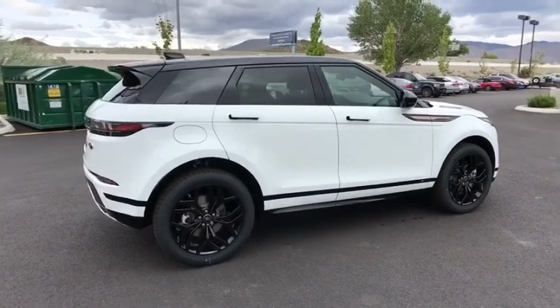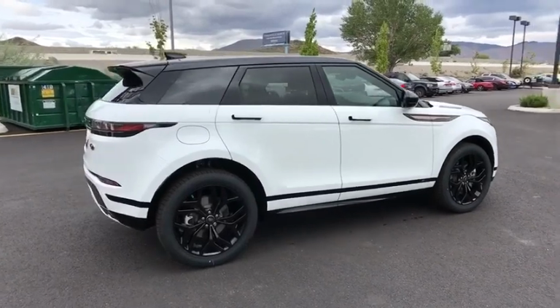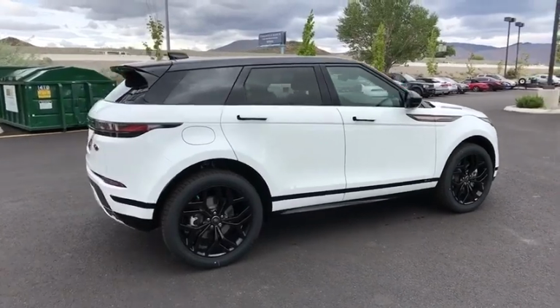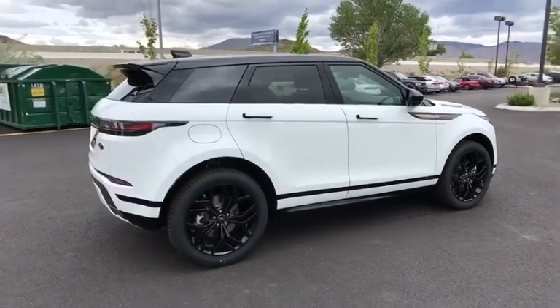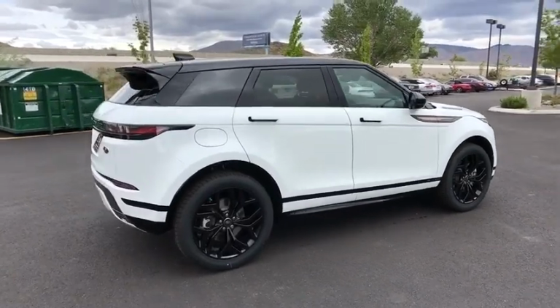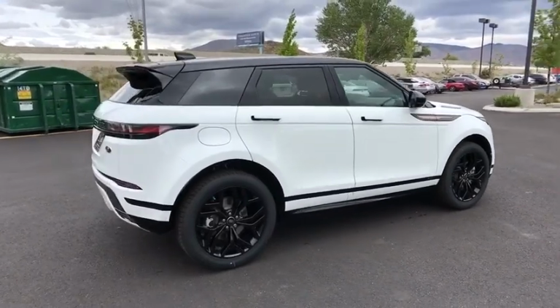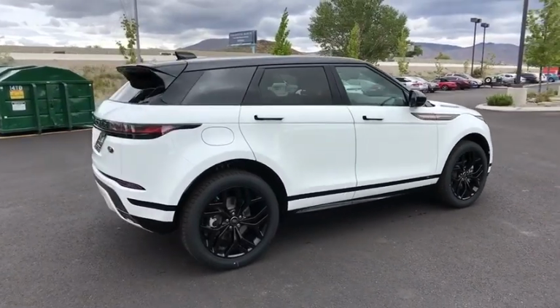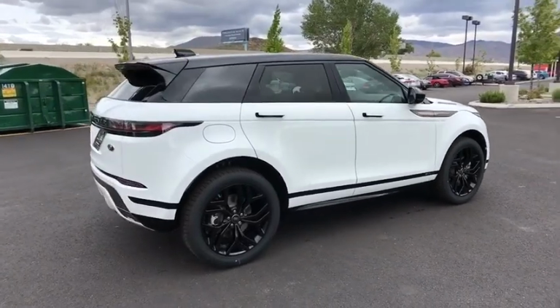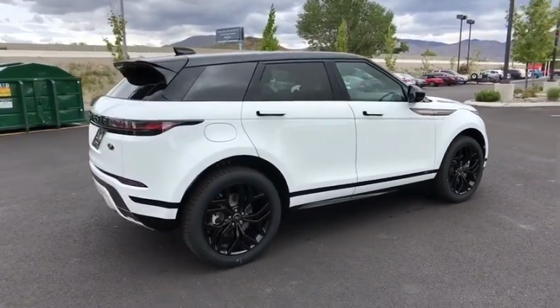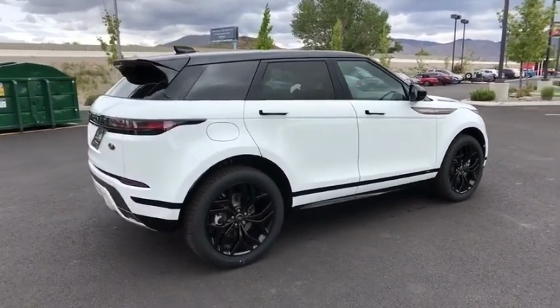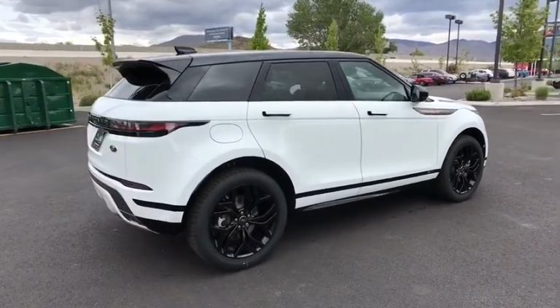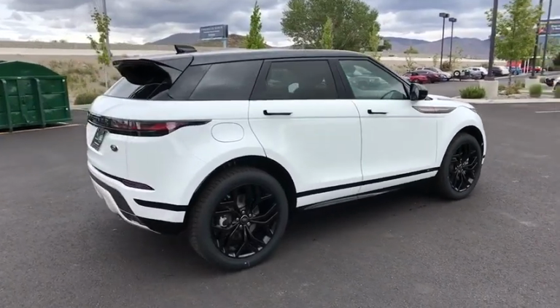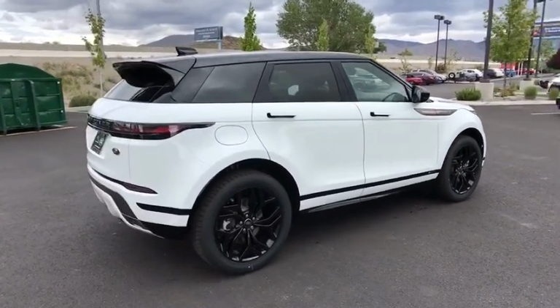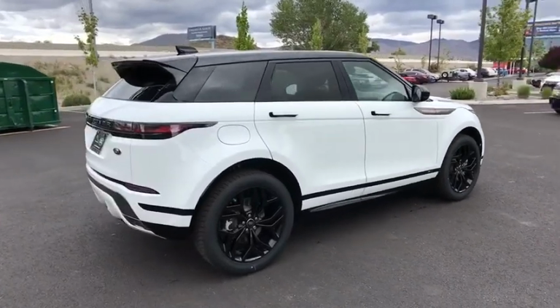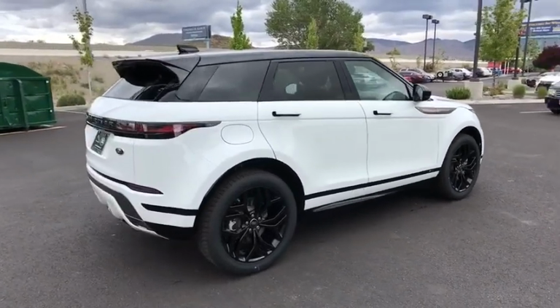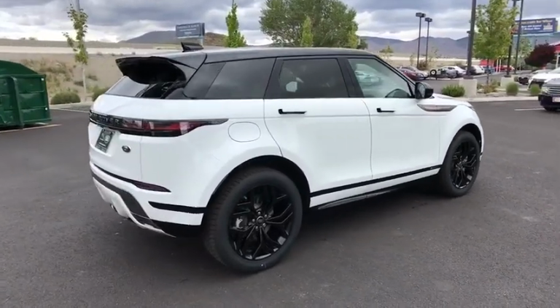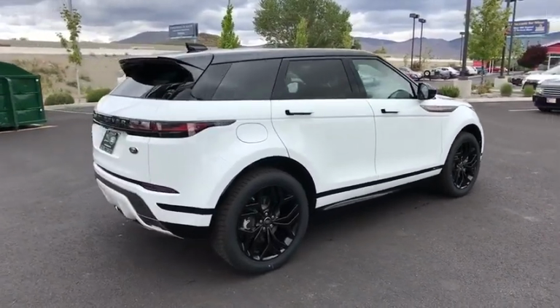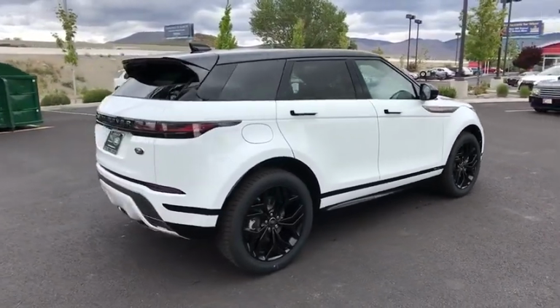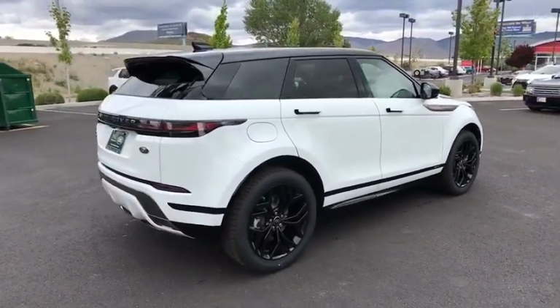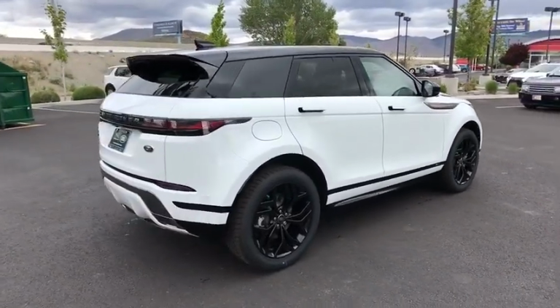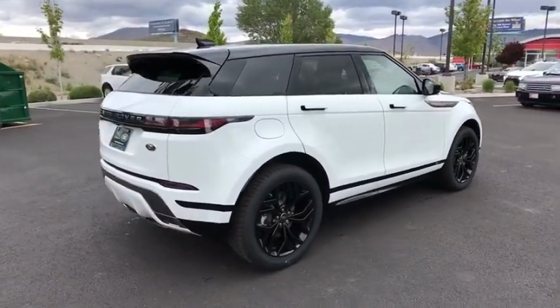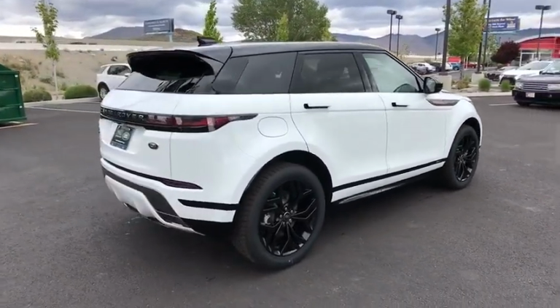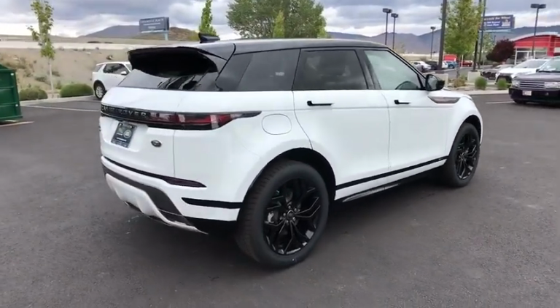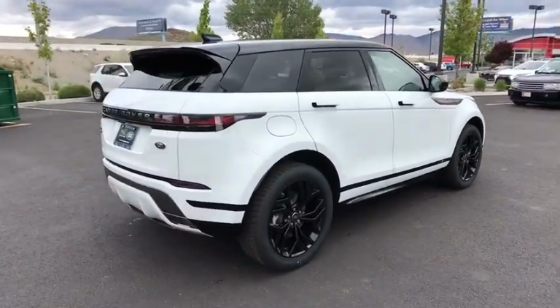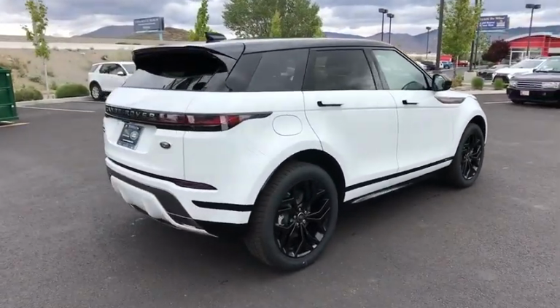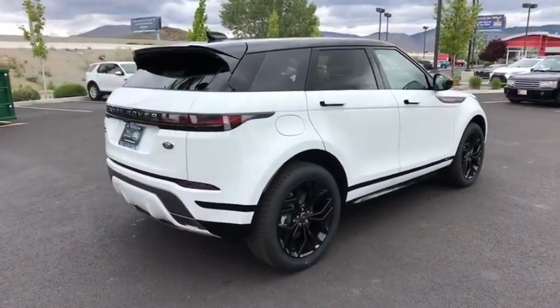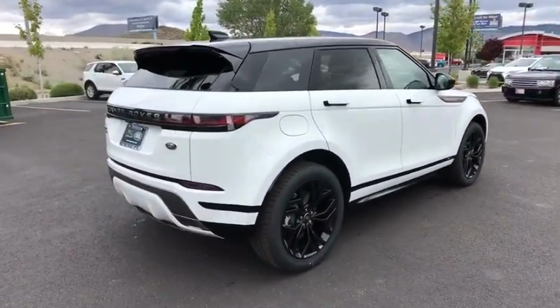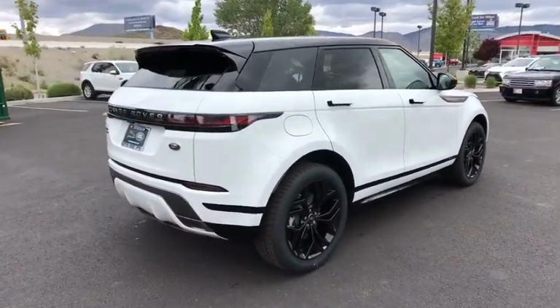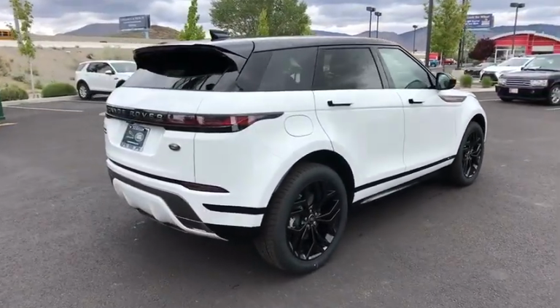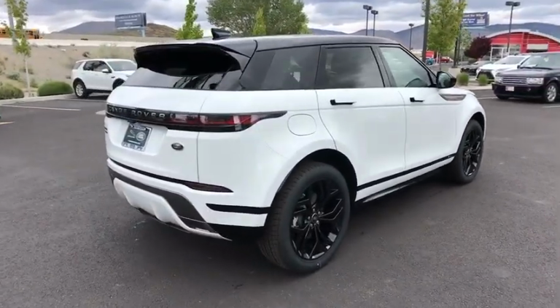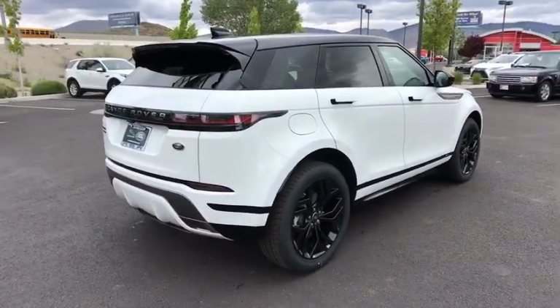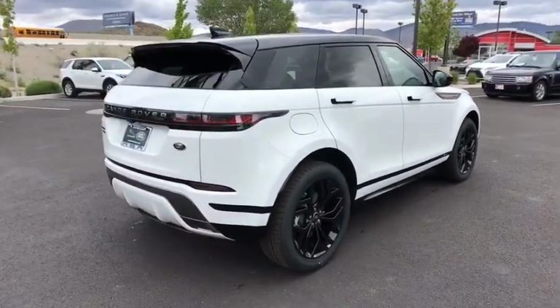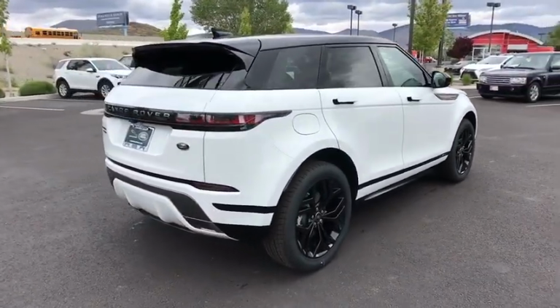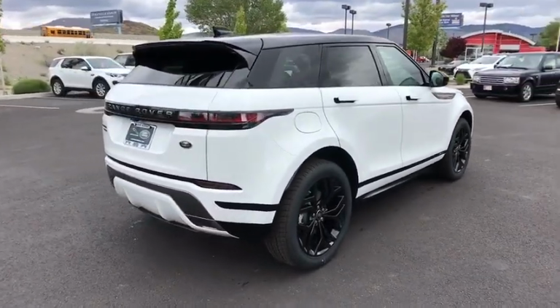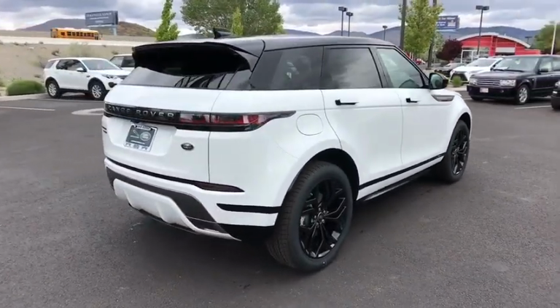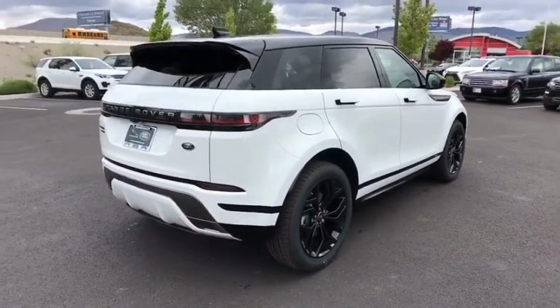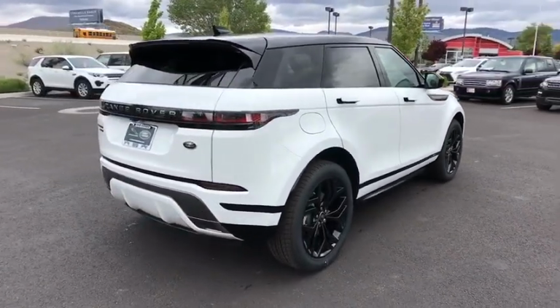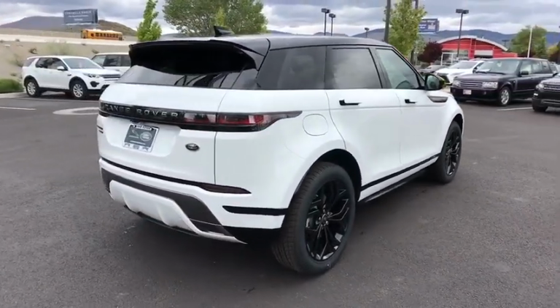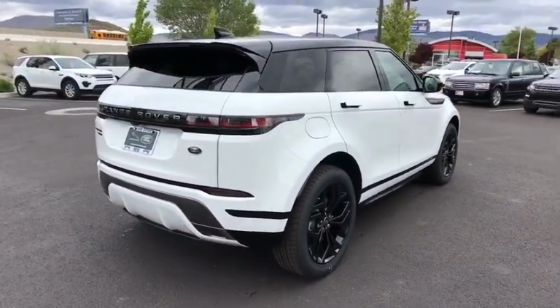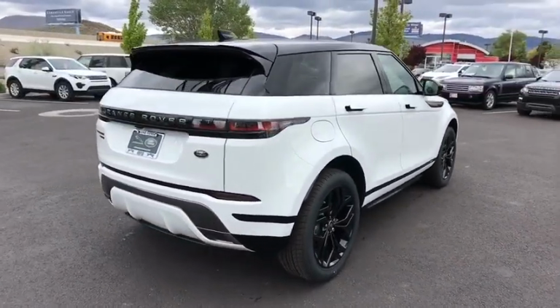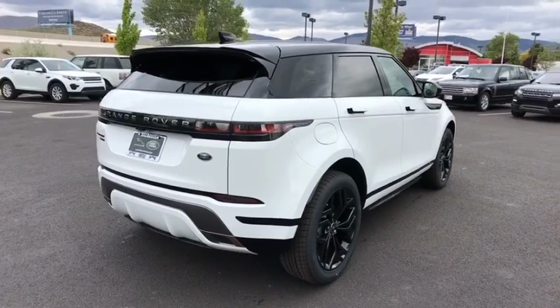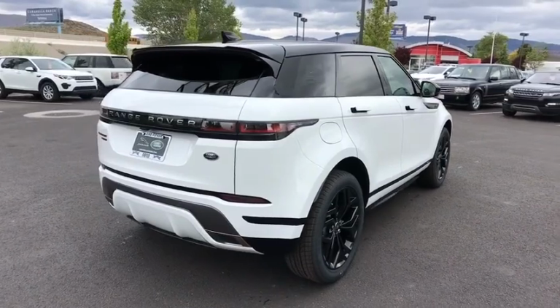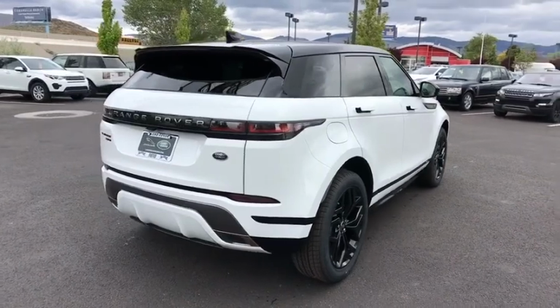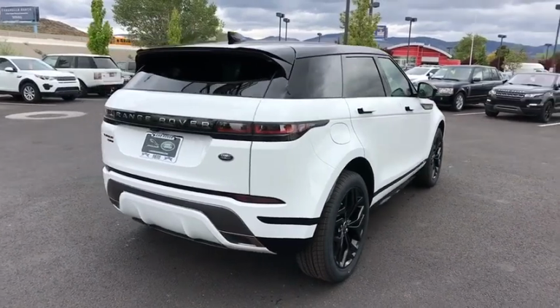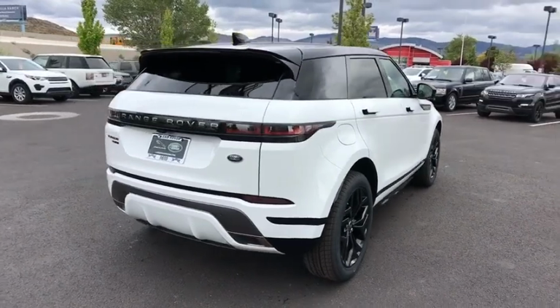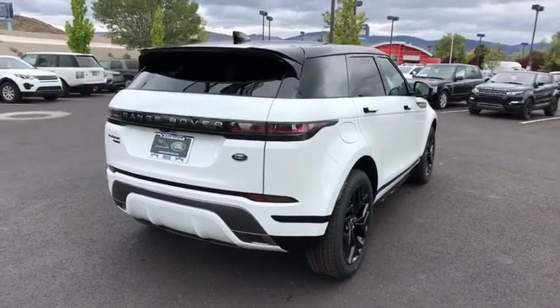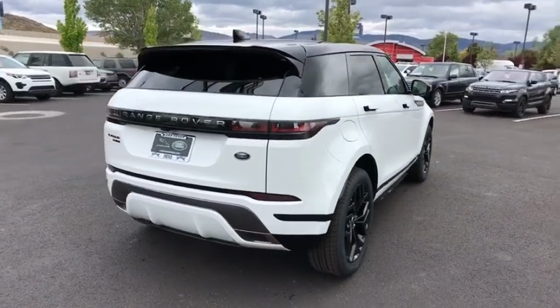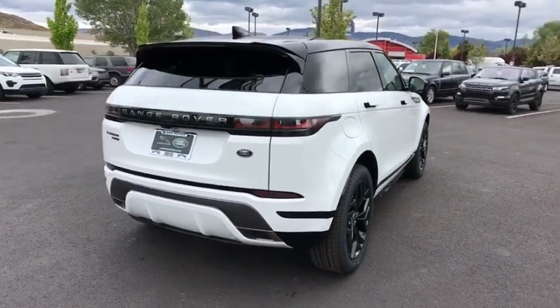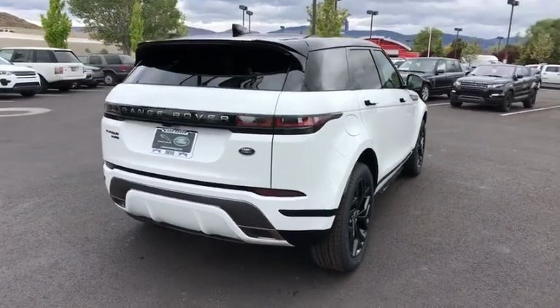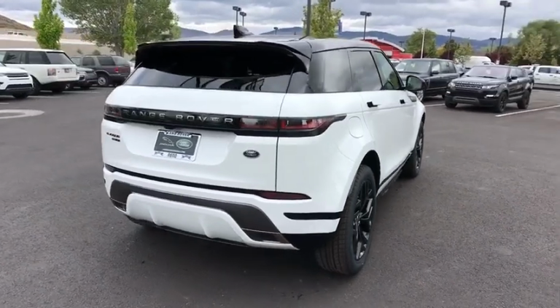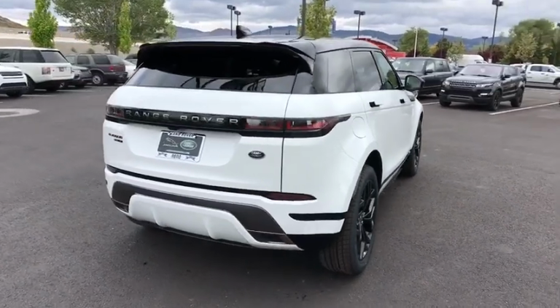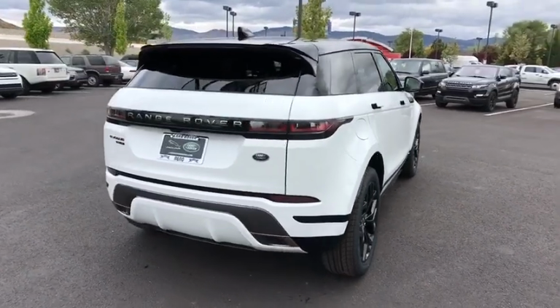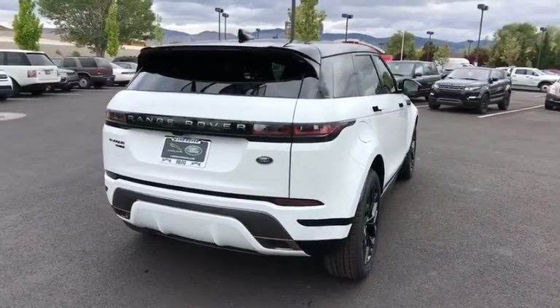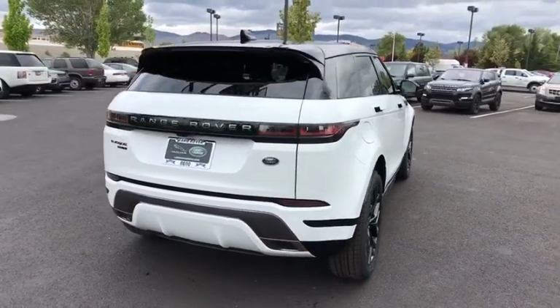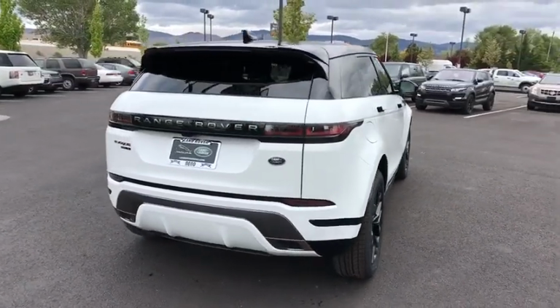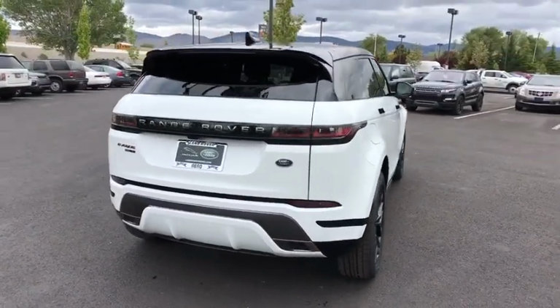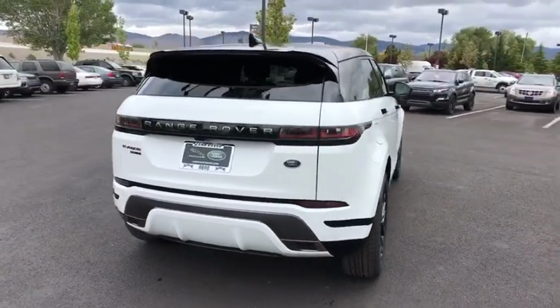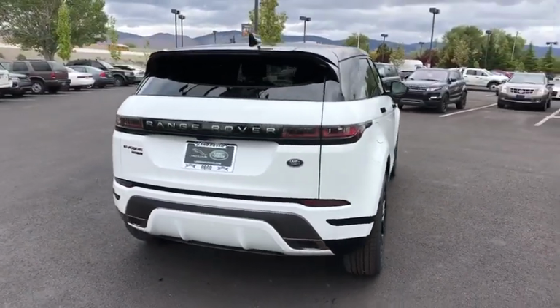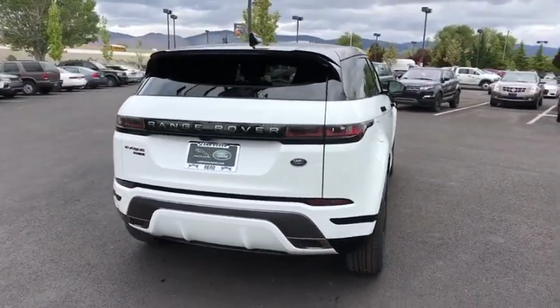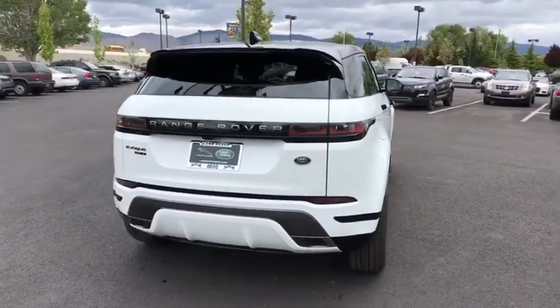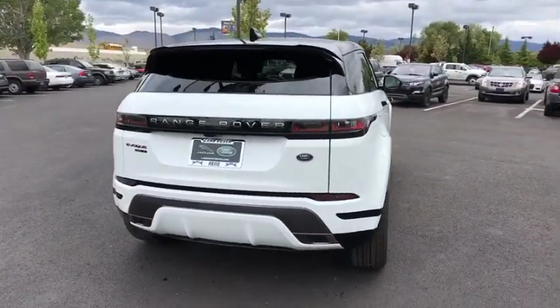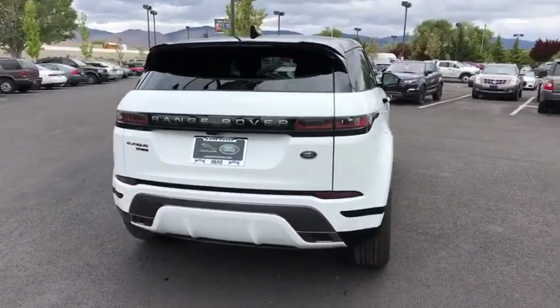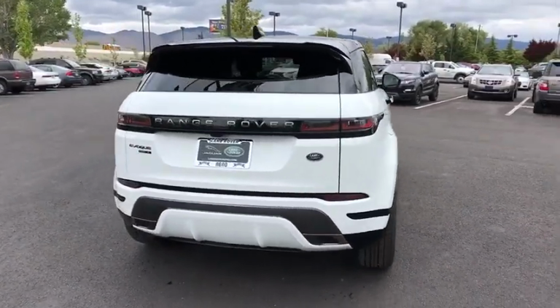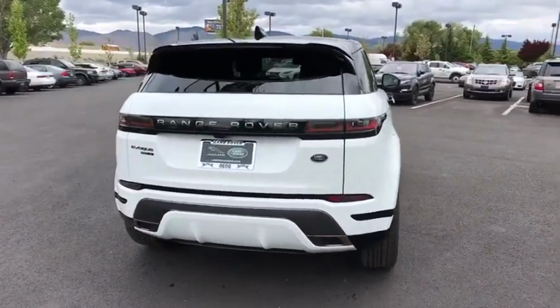Anti-lock braking system, traction control, stability control, keyless entry, lane departure warning, all-wheel drive, Bluetooth.